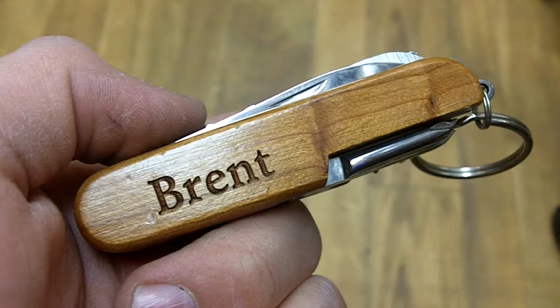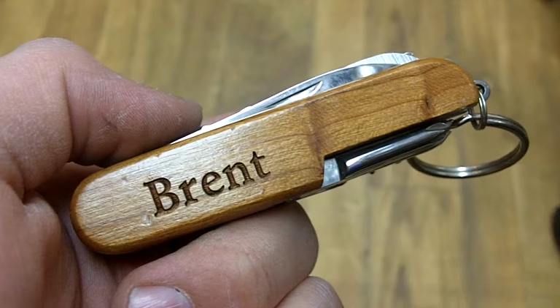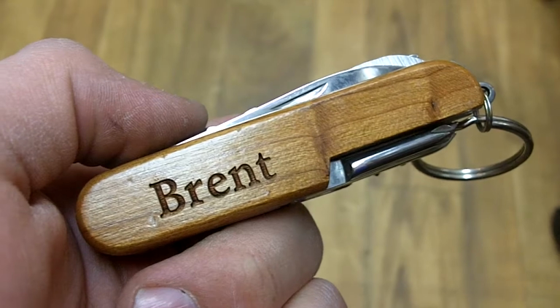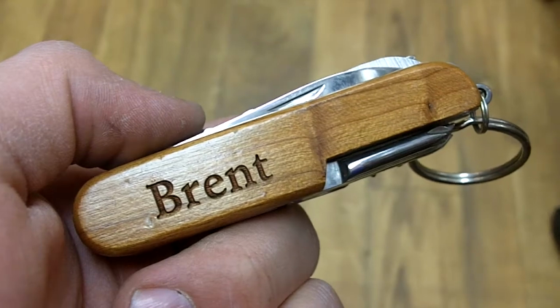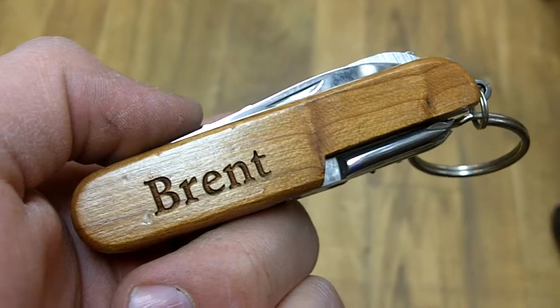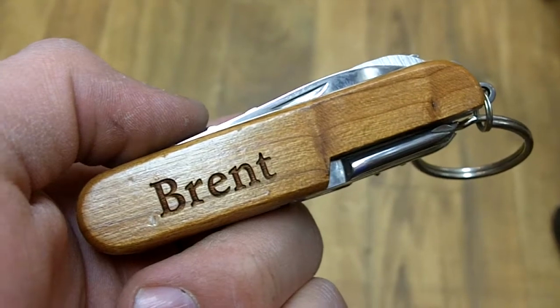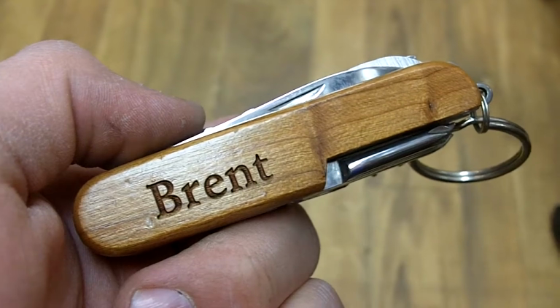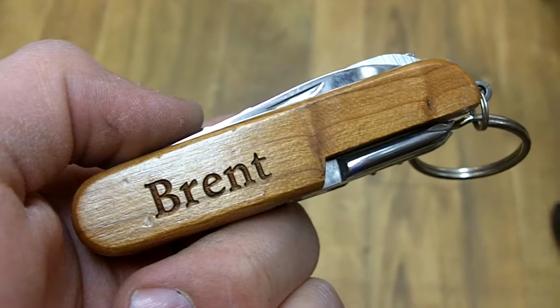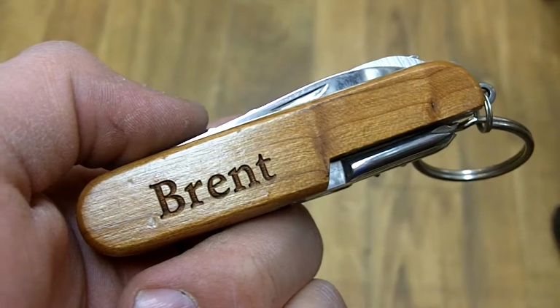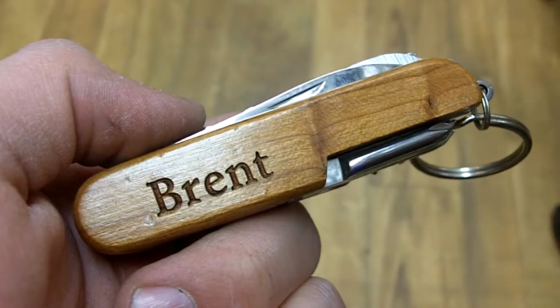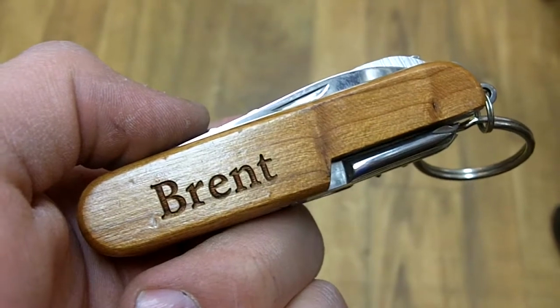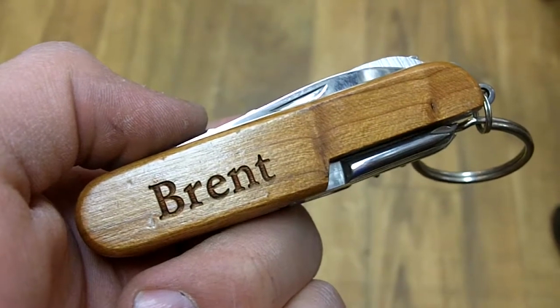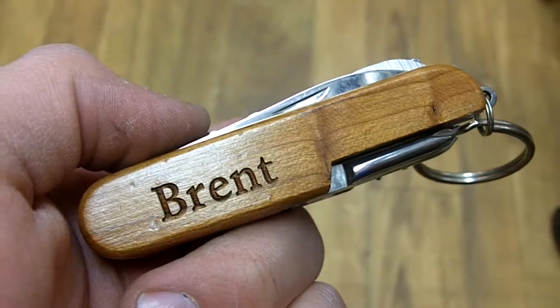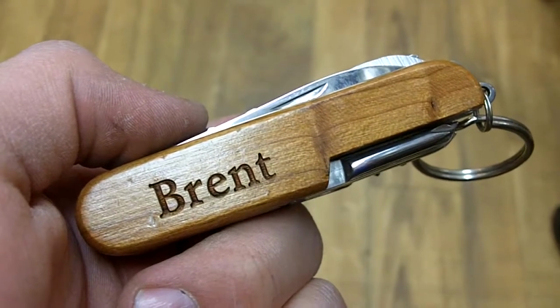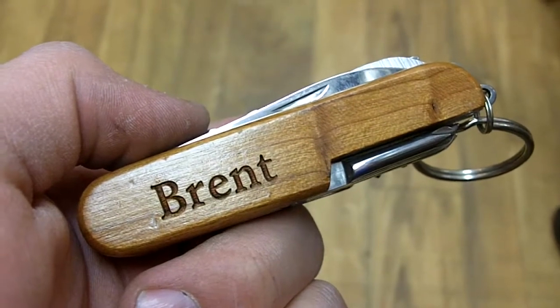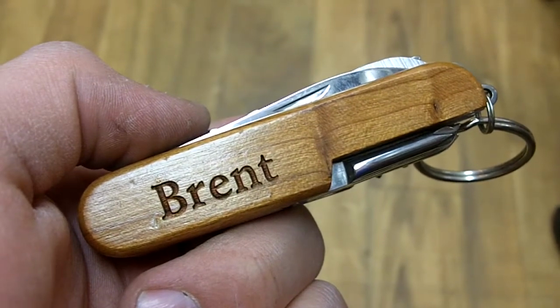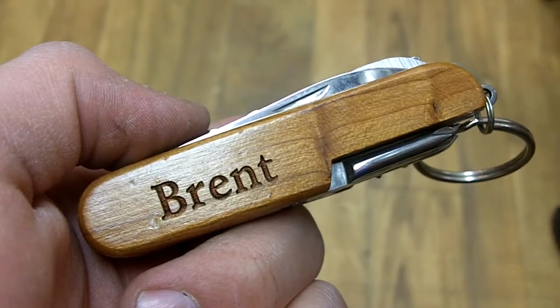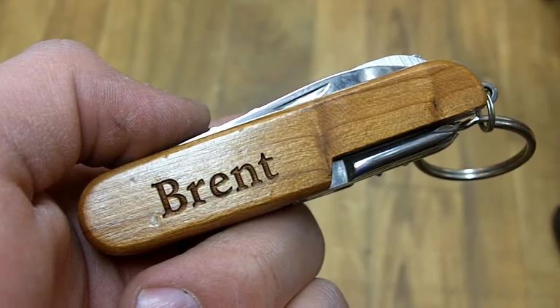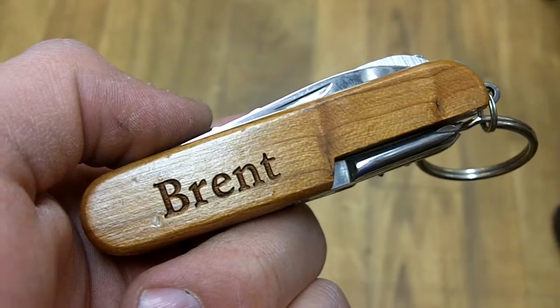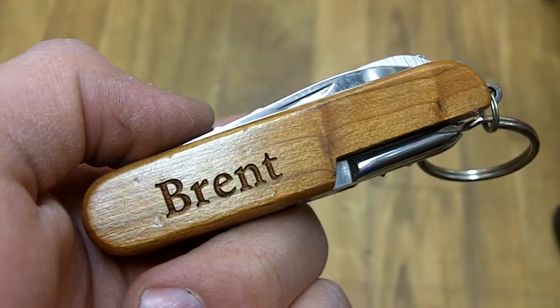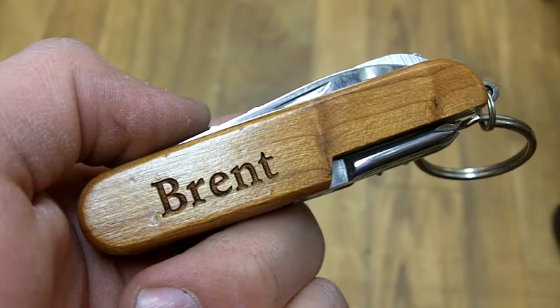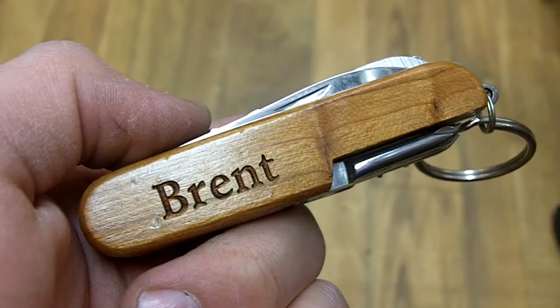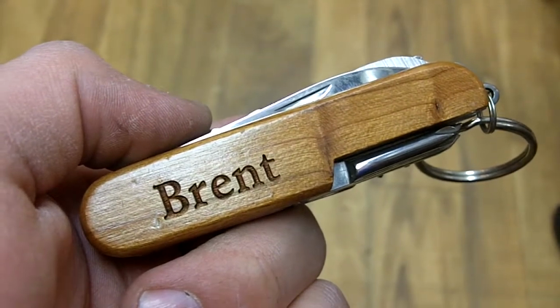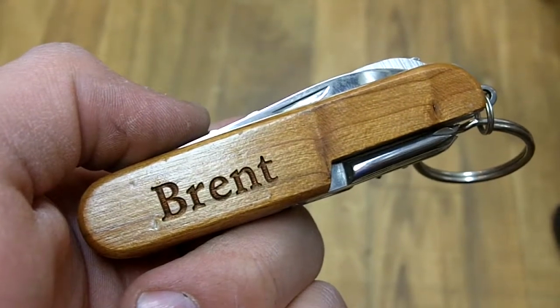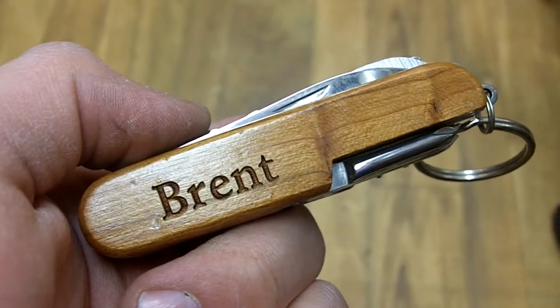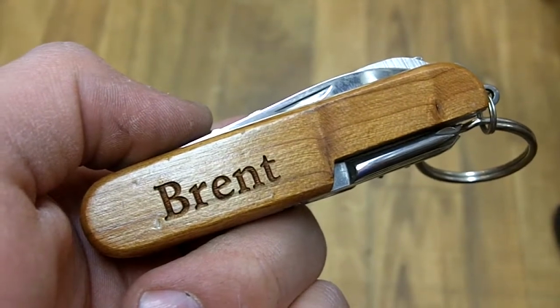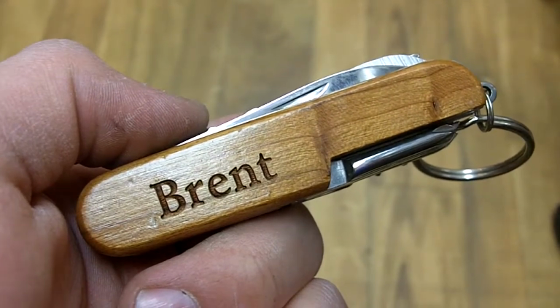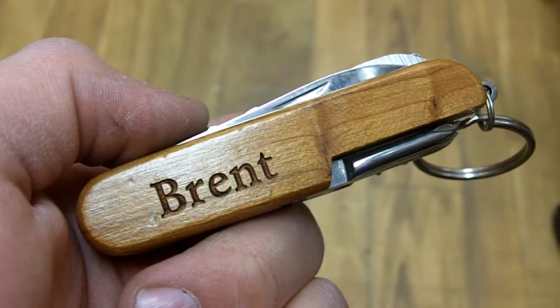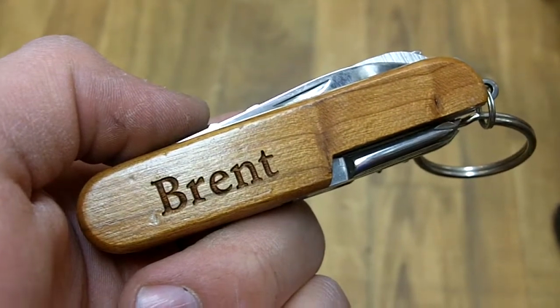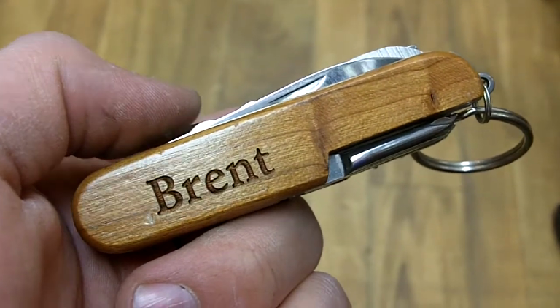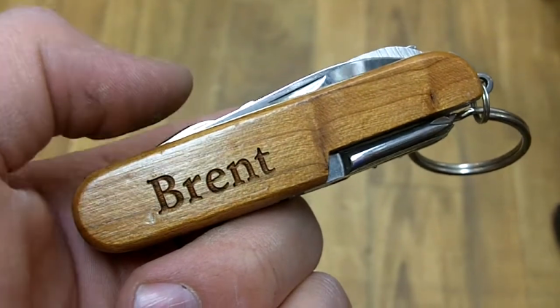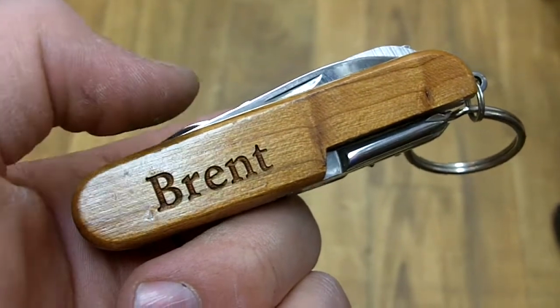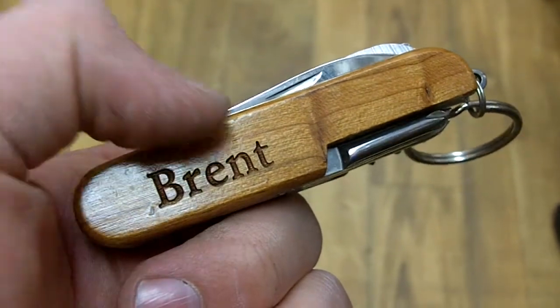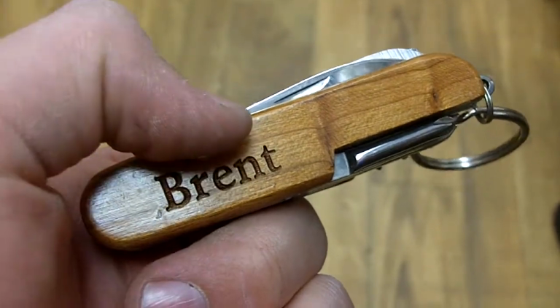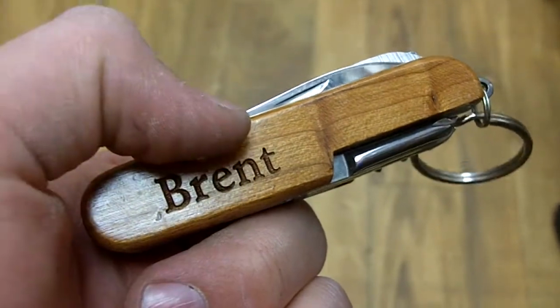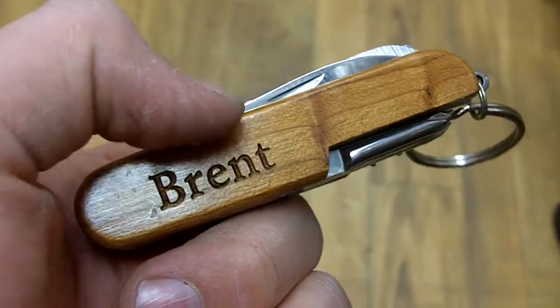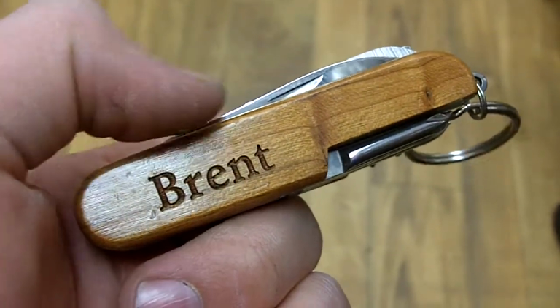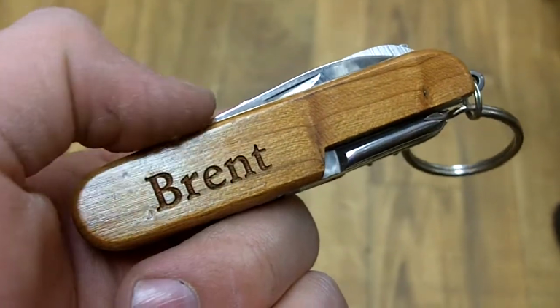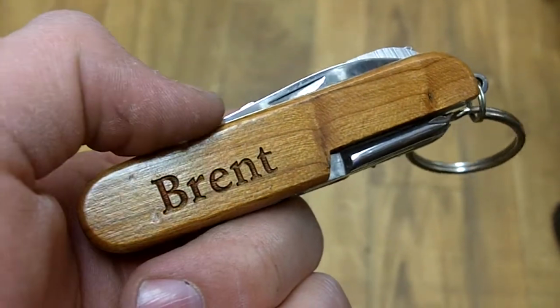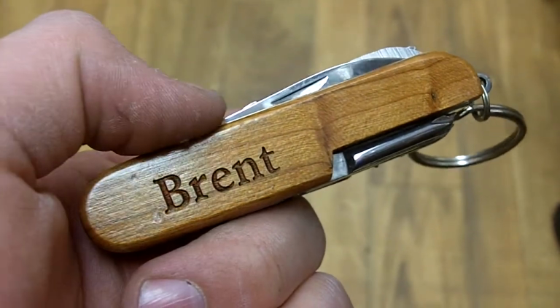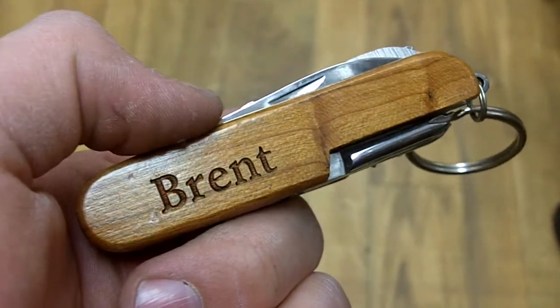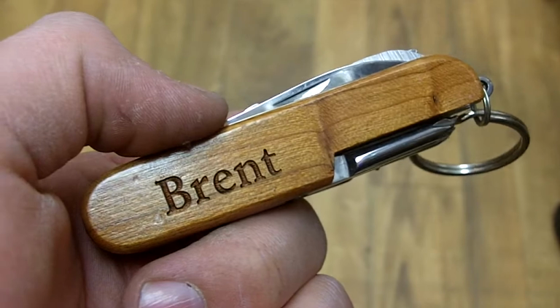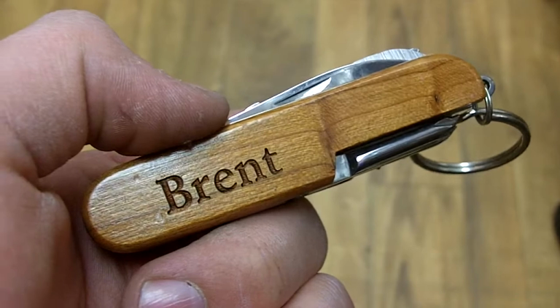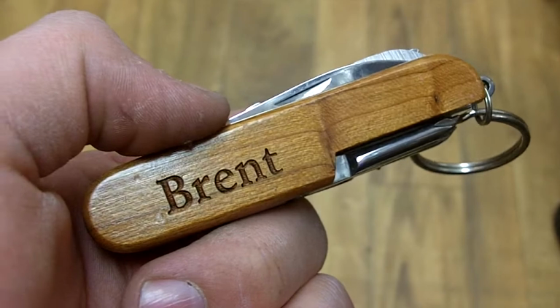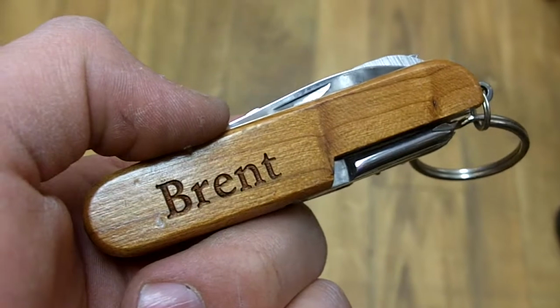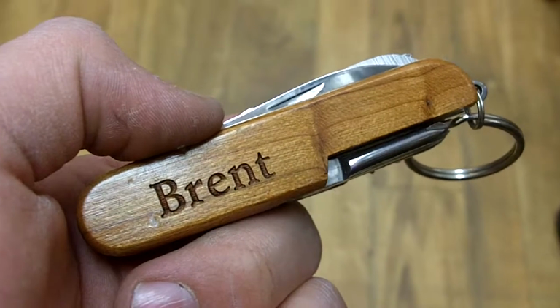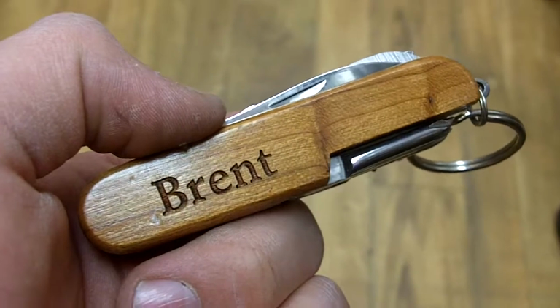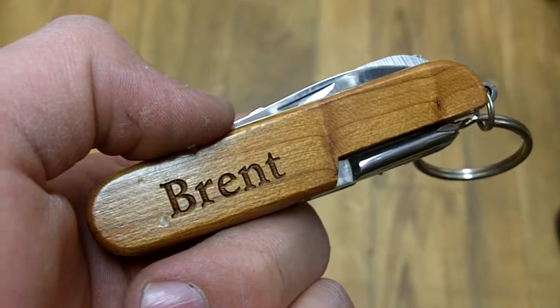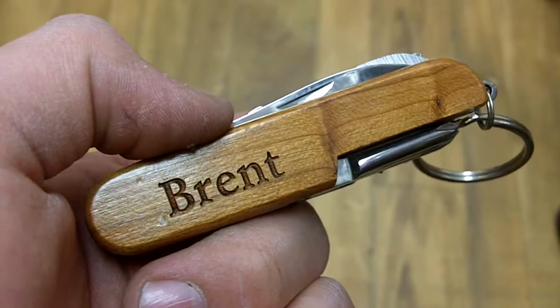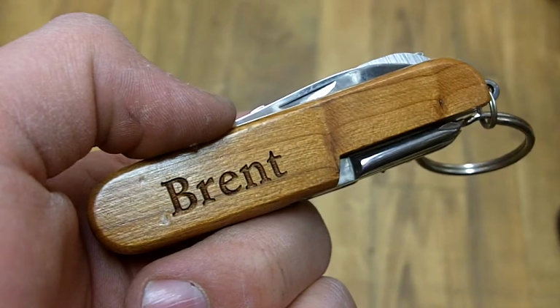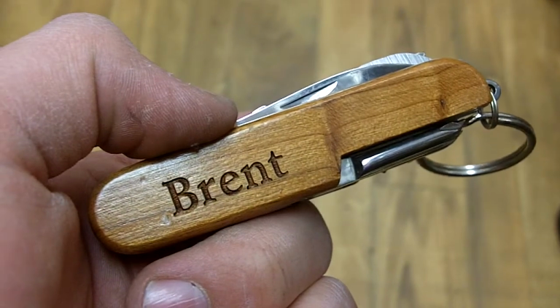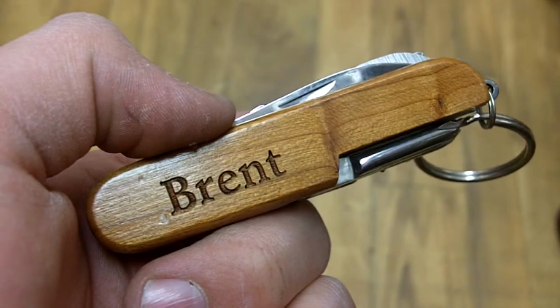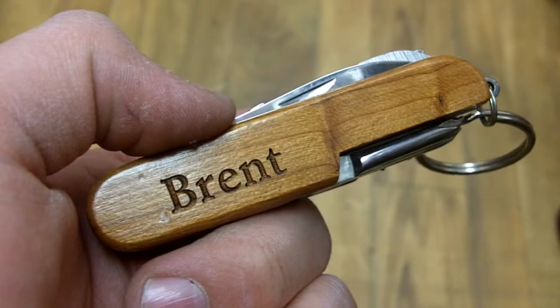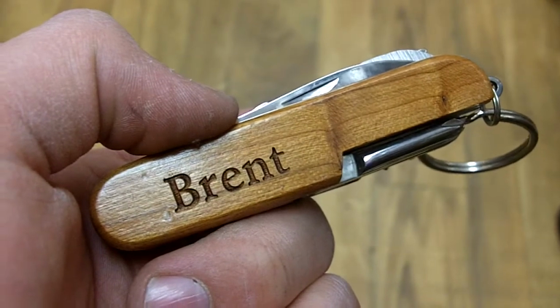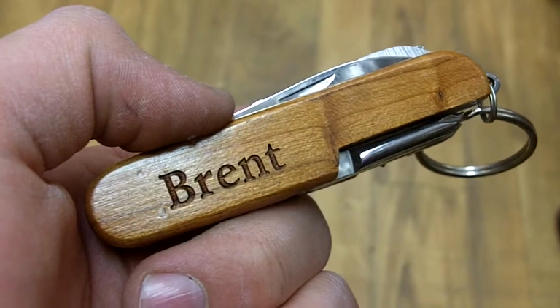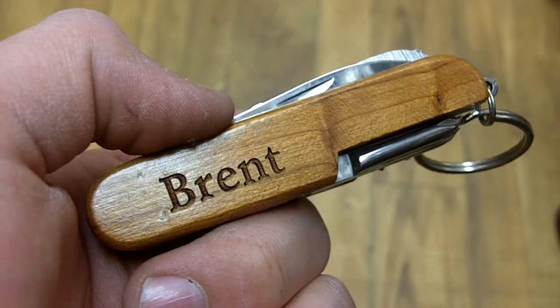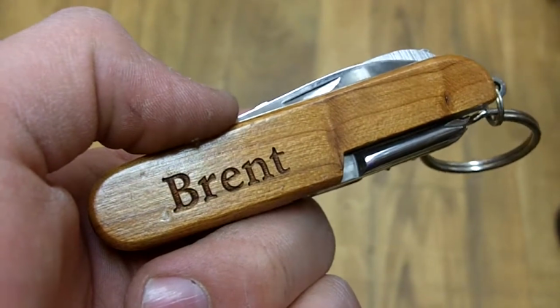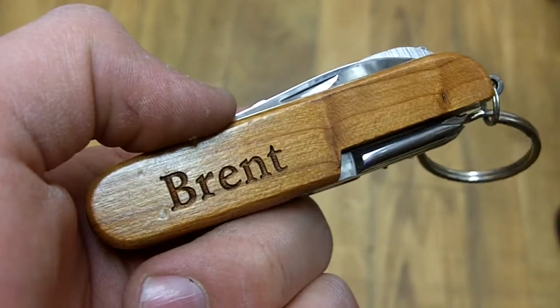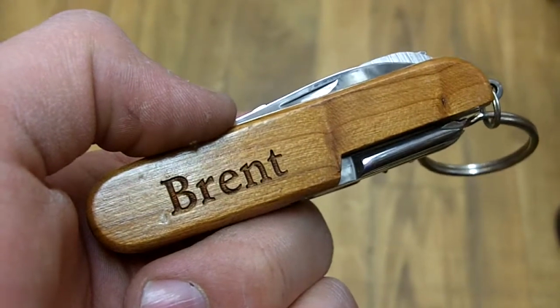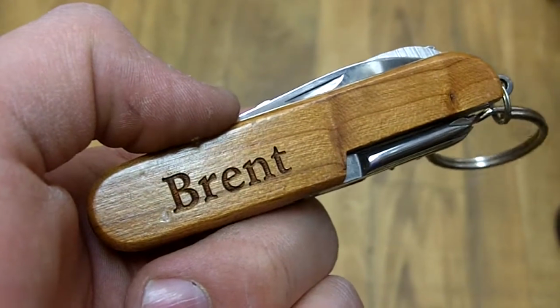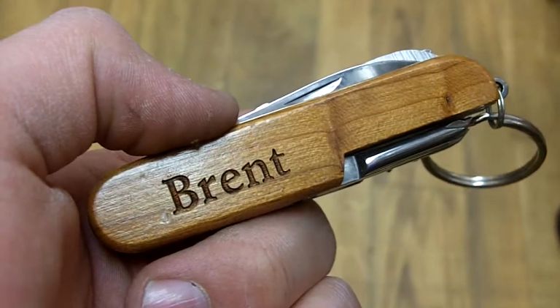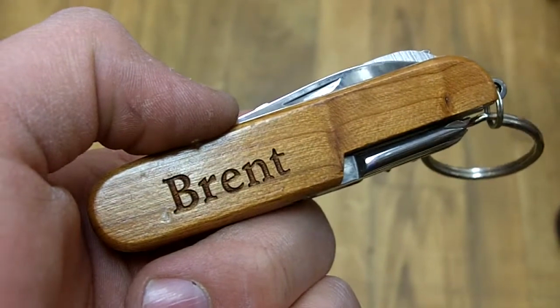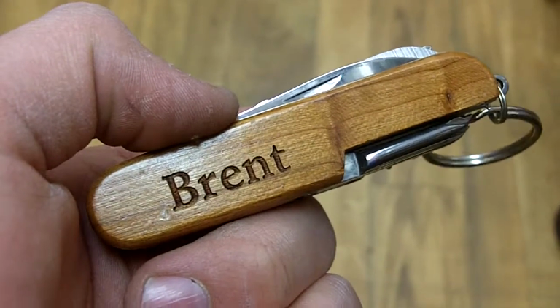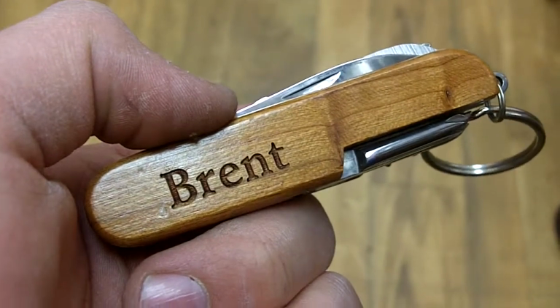Here we have Brent. This is a personalized pocket knife from Wayne Carver. As you can see, this is Brent right there, and the cool thing about this is that the letter in here is actually engraved on the side of the wood.